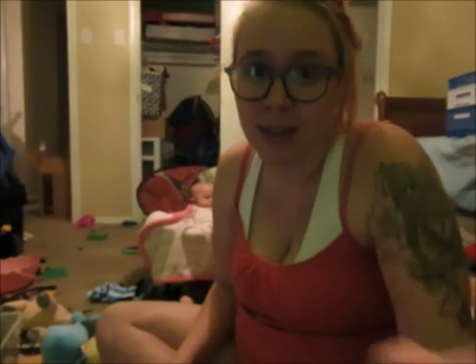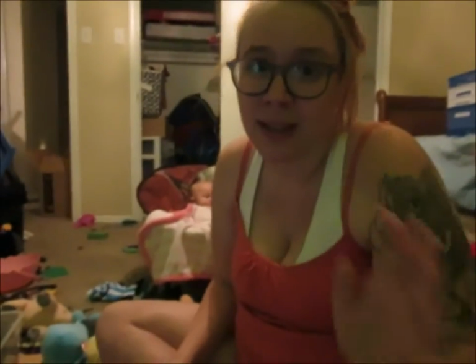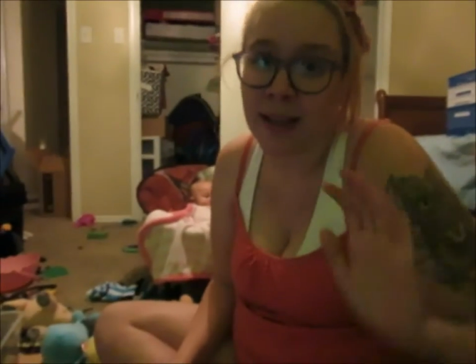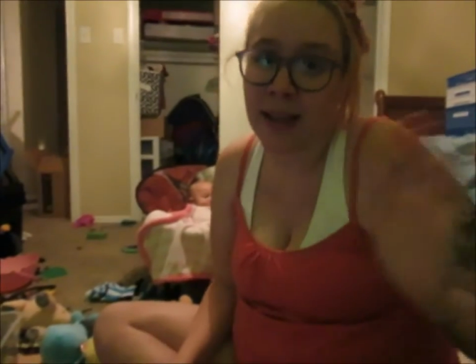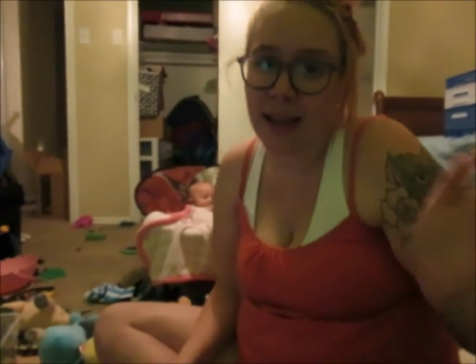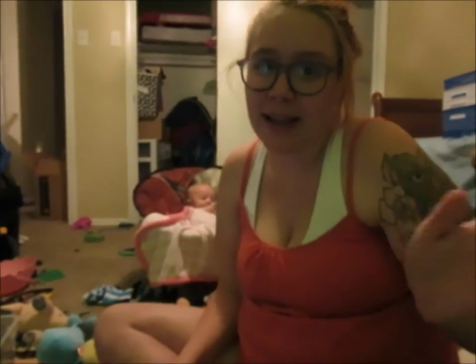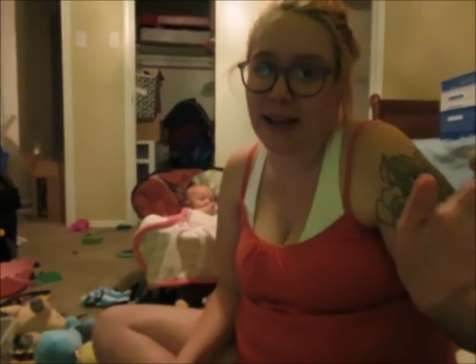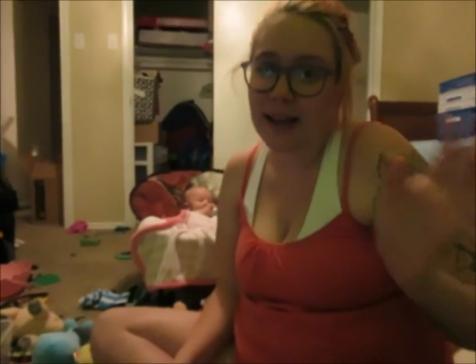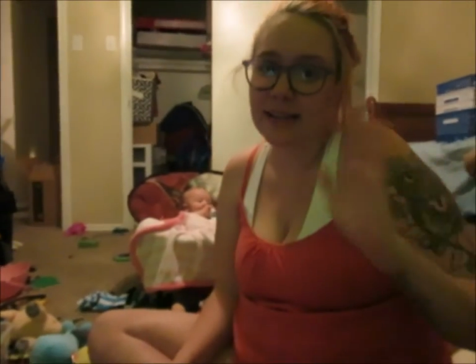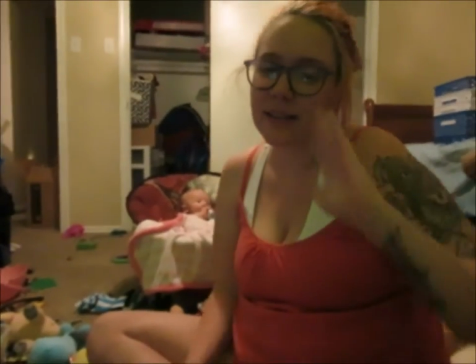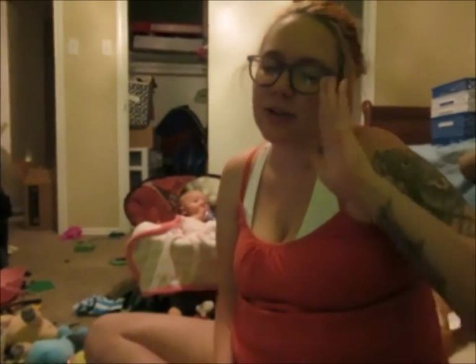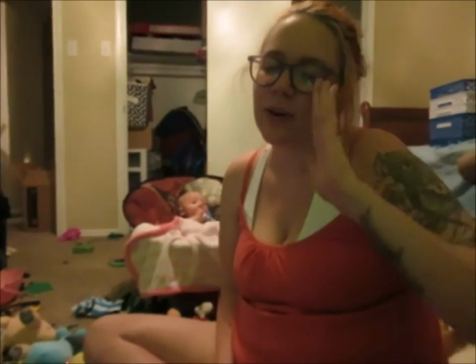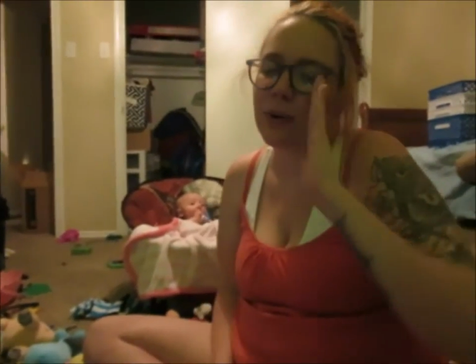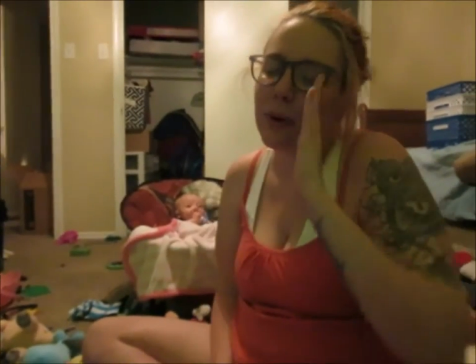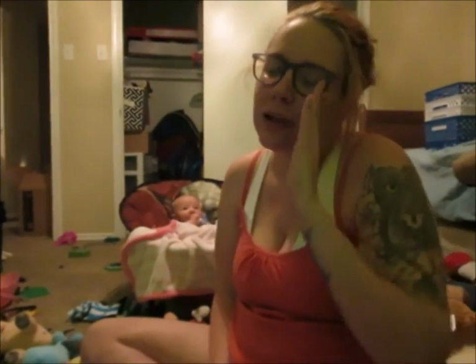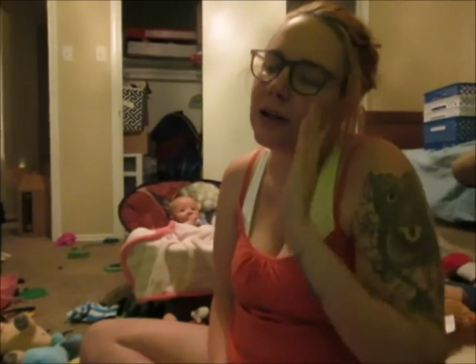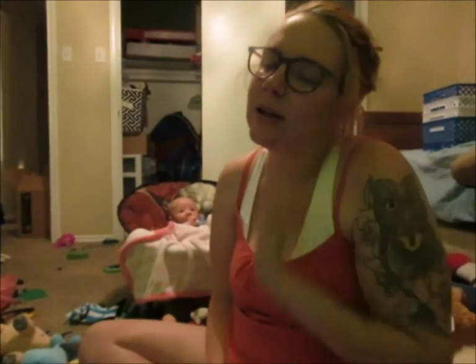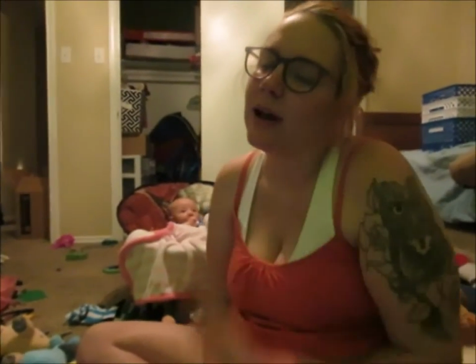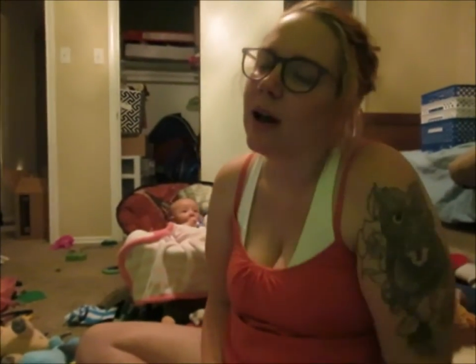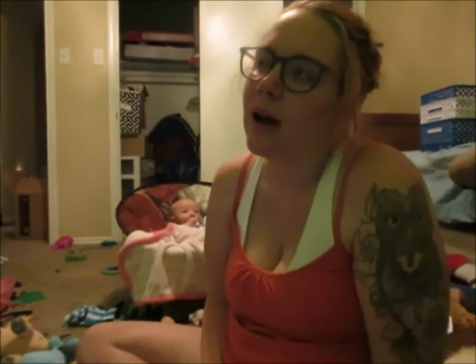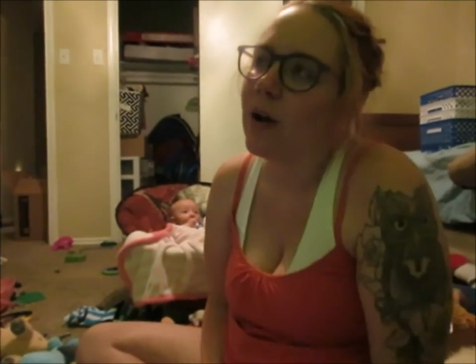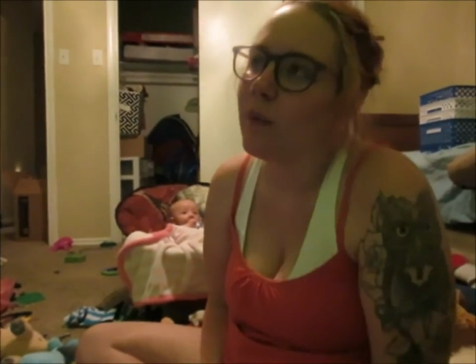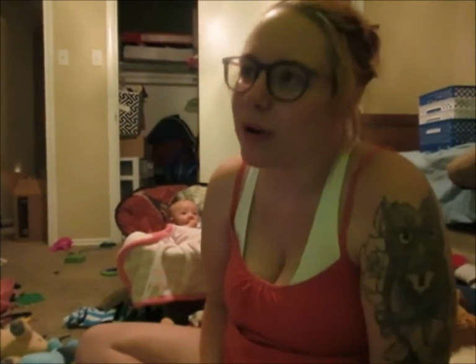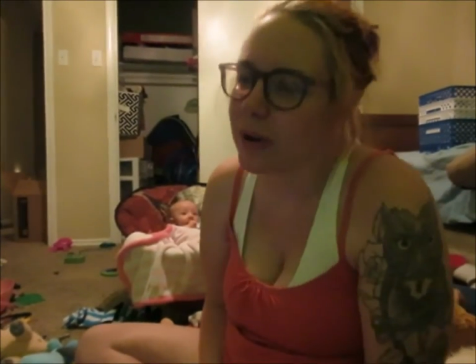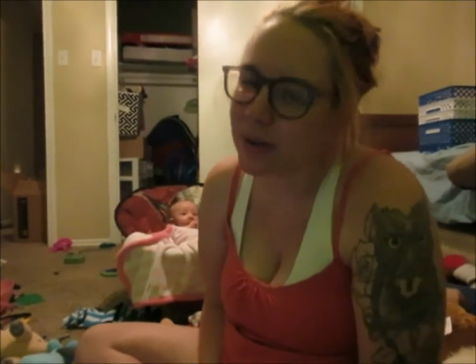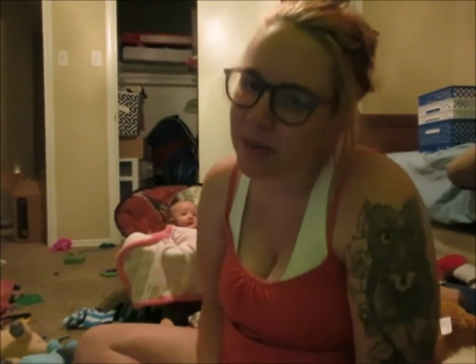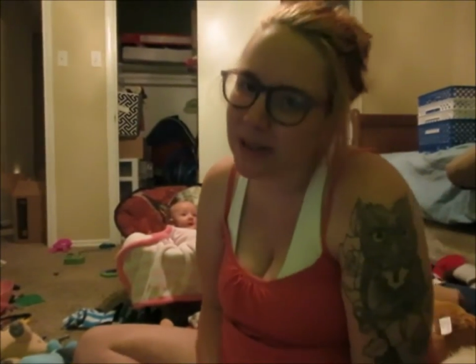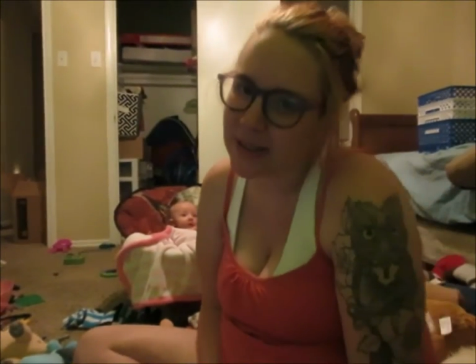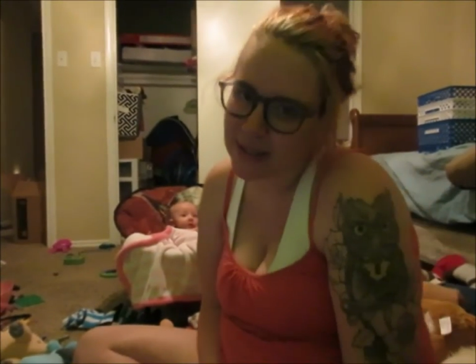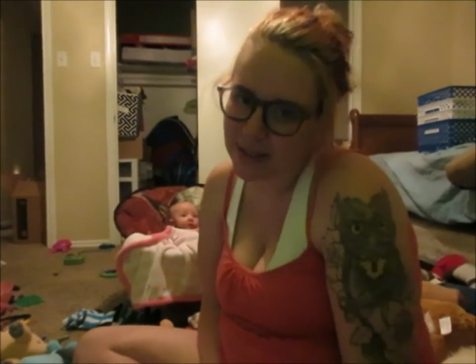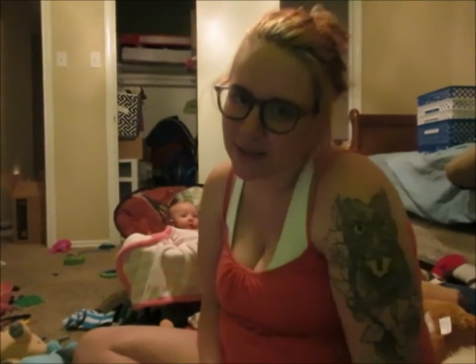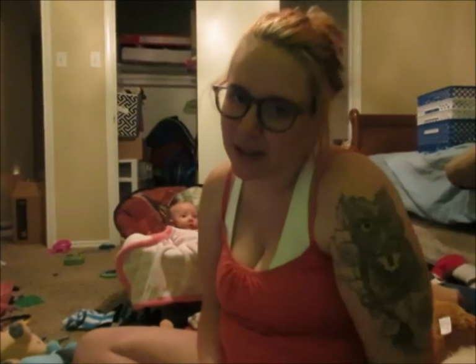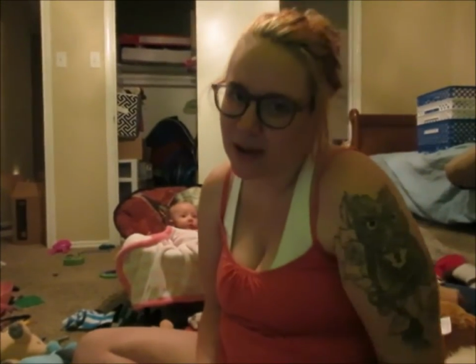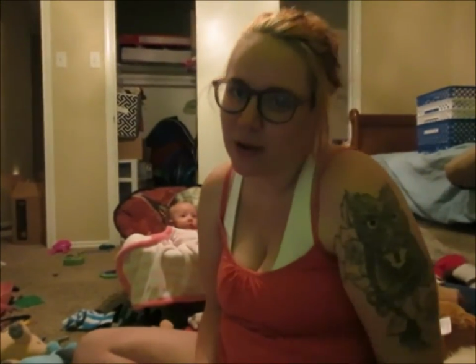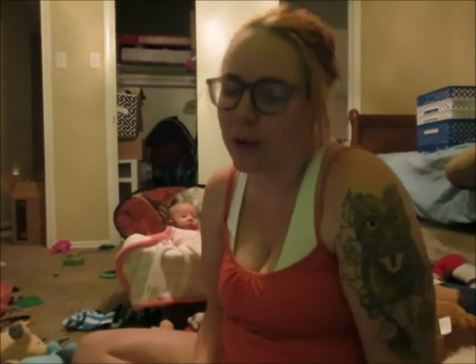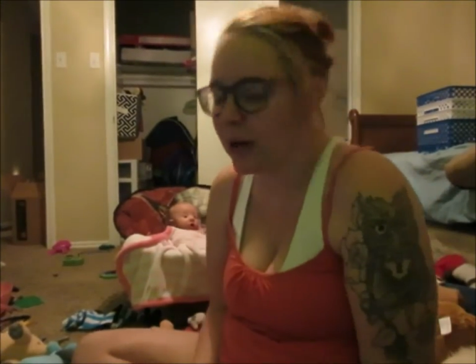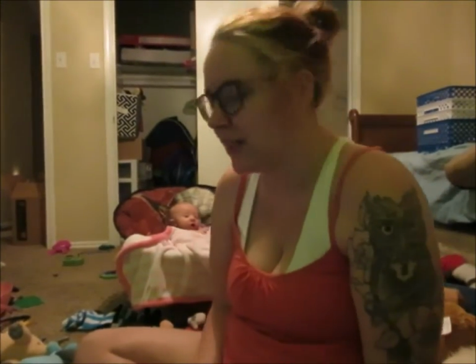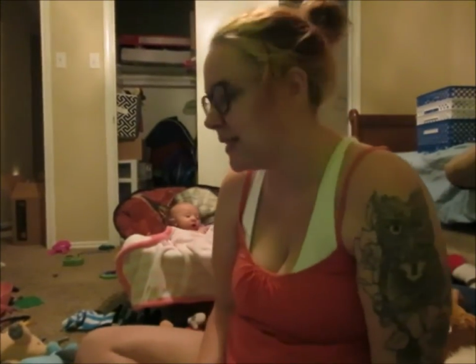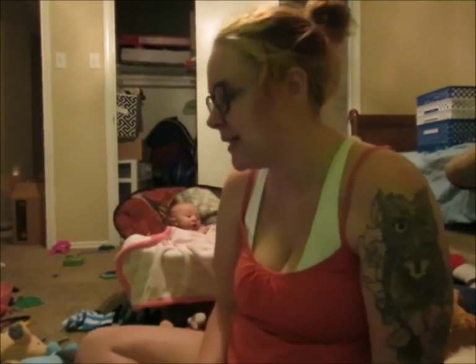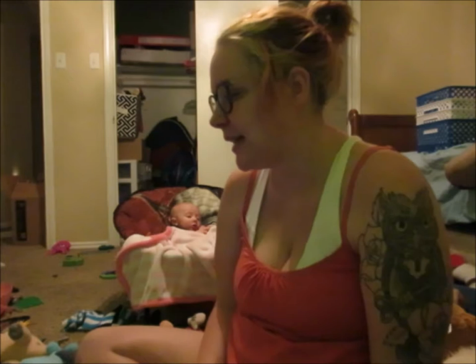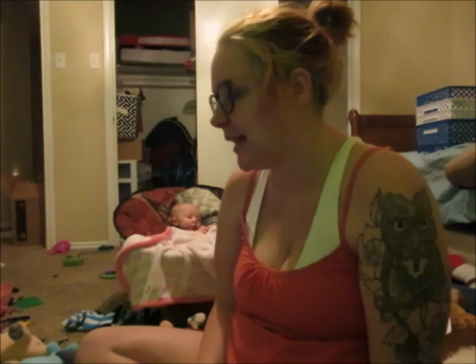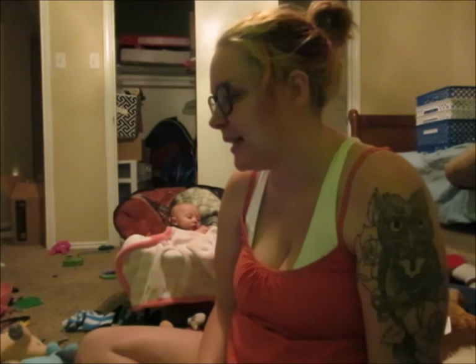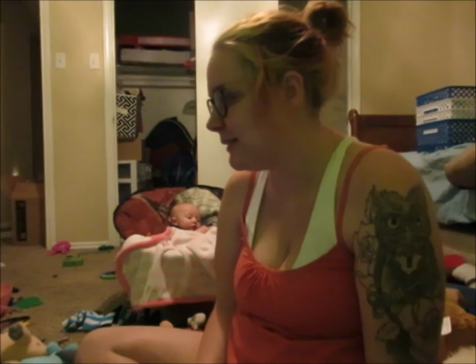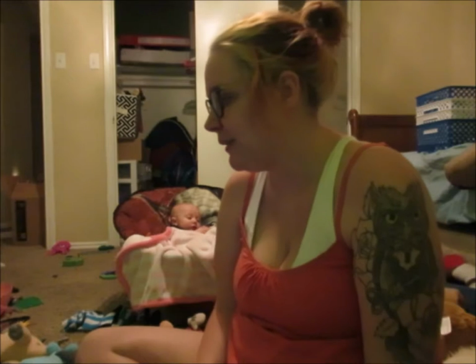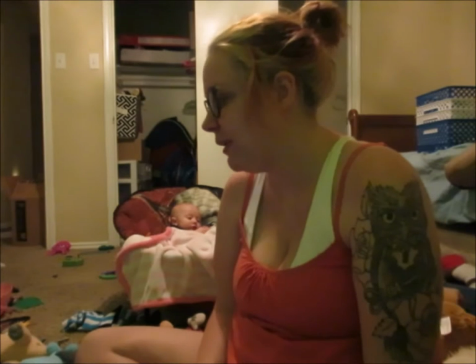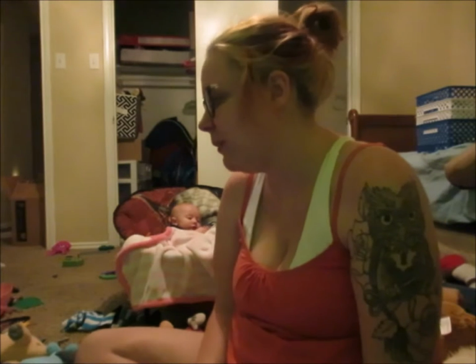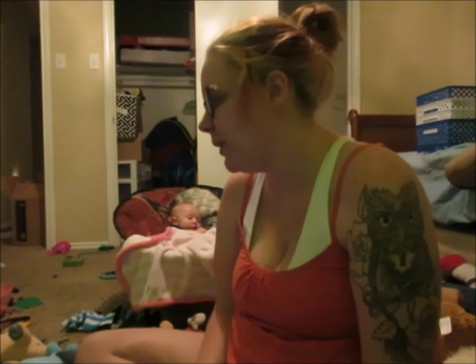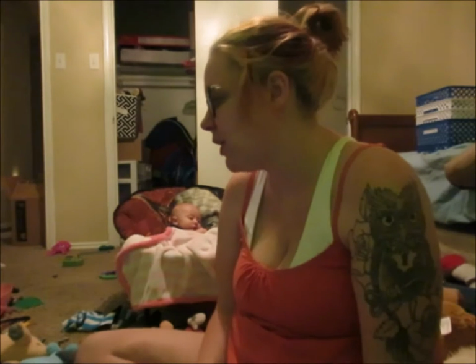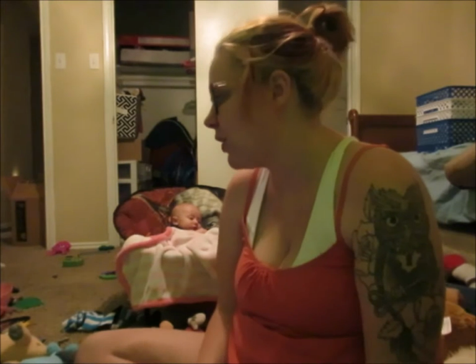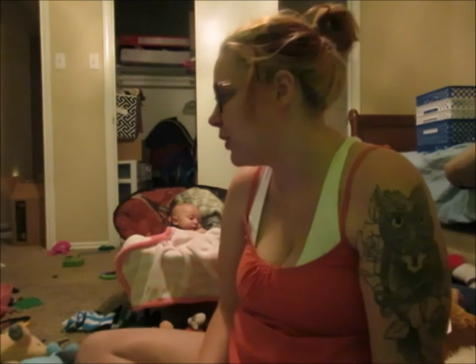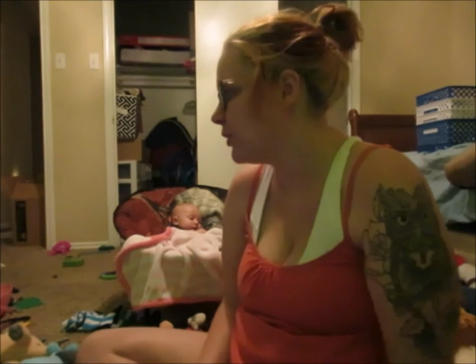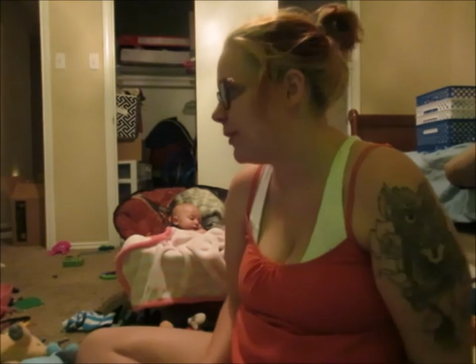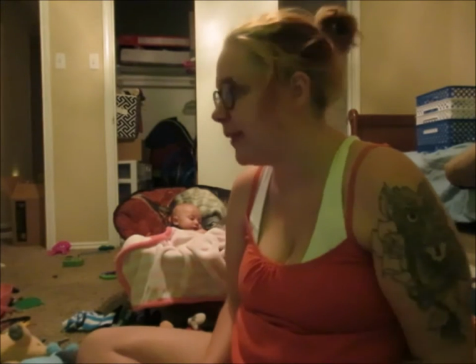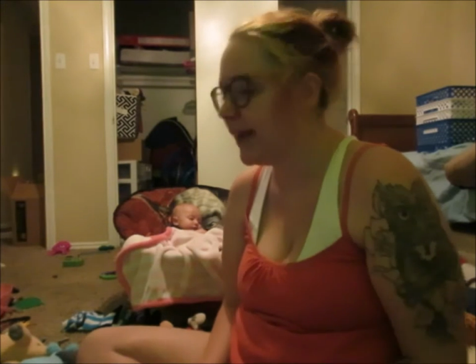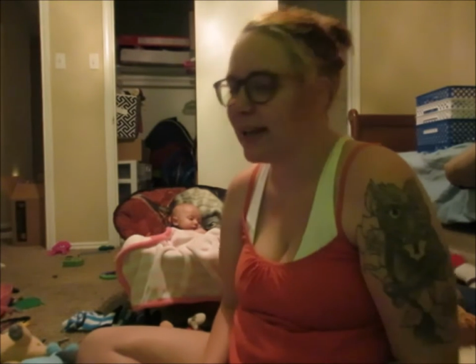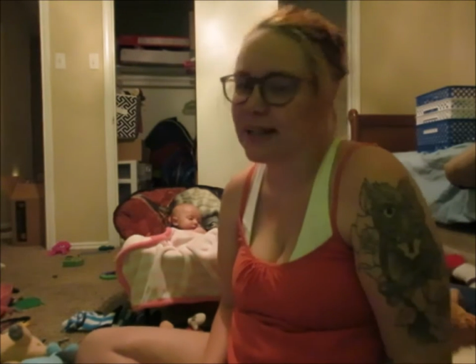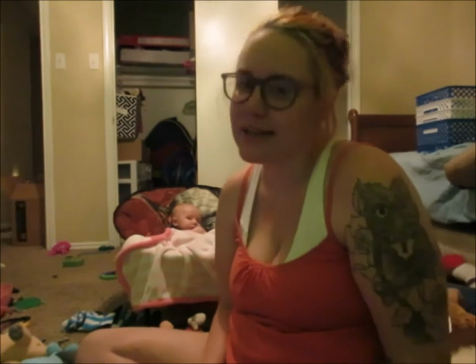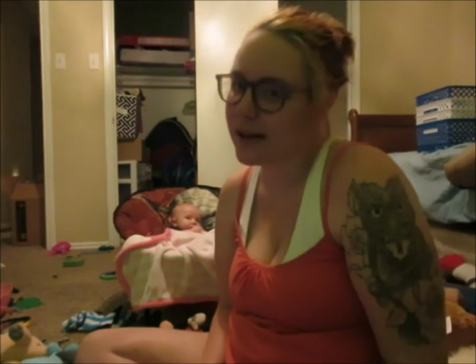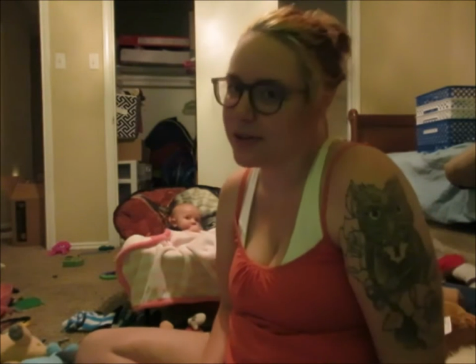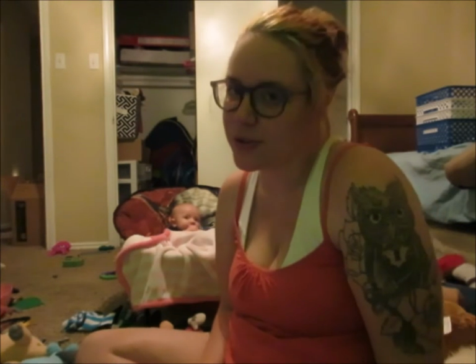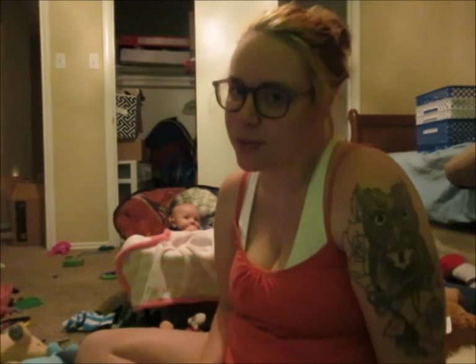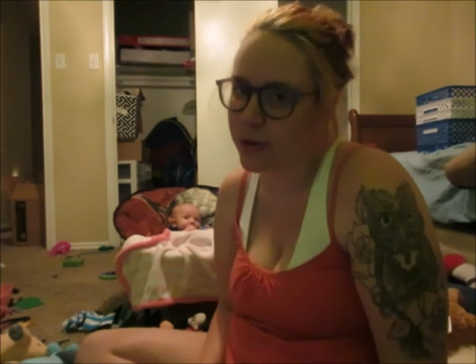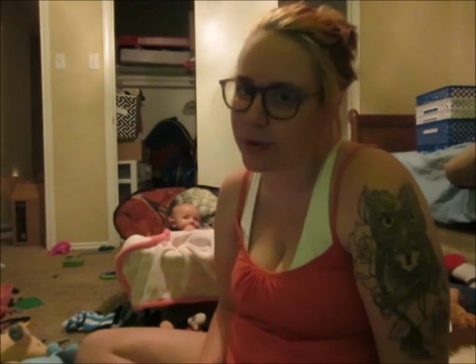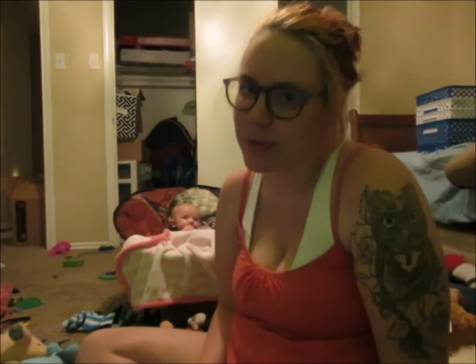Hey guys! So welcome to the video. Today's video we are doing Declan's room.